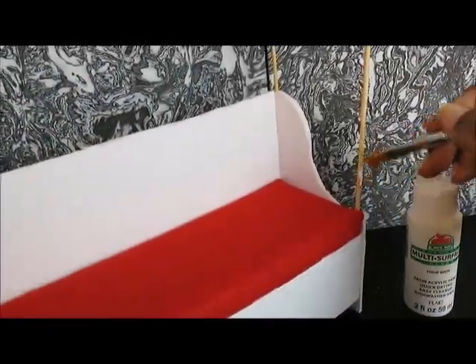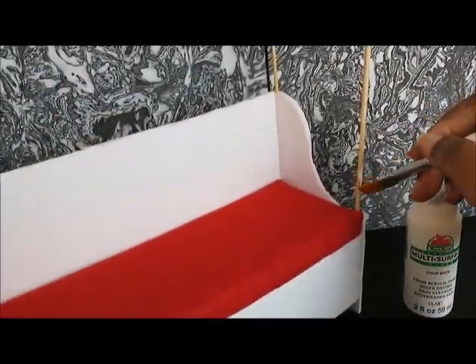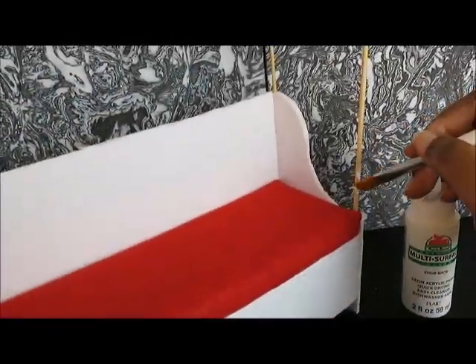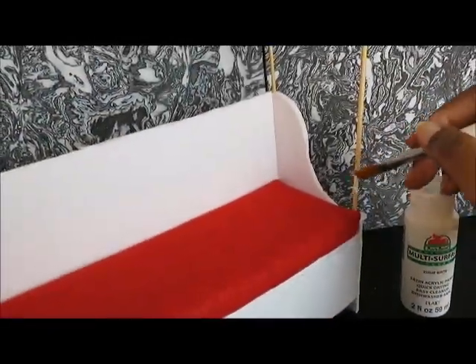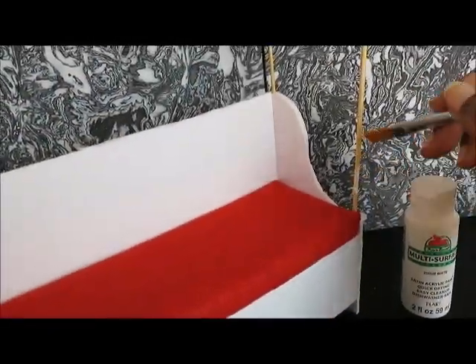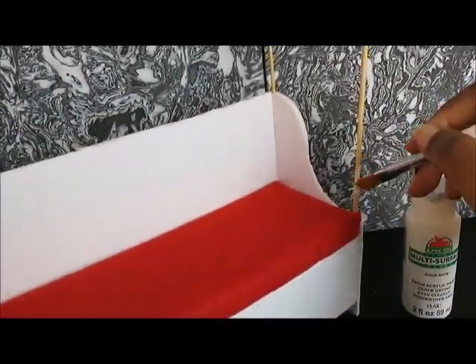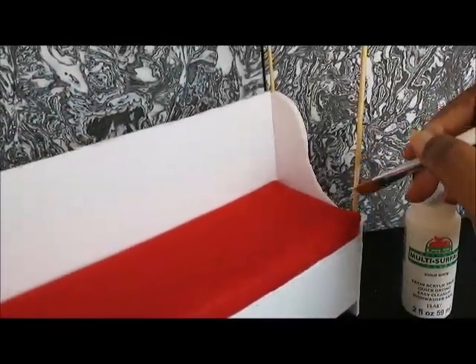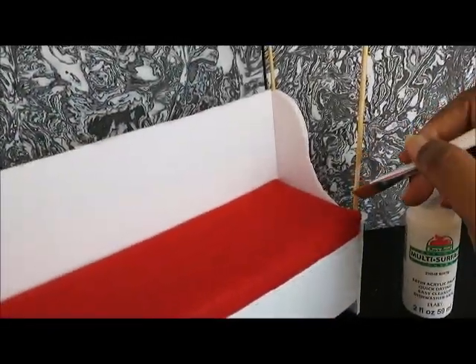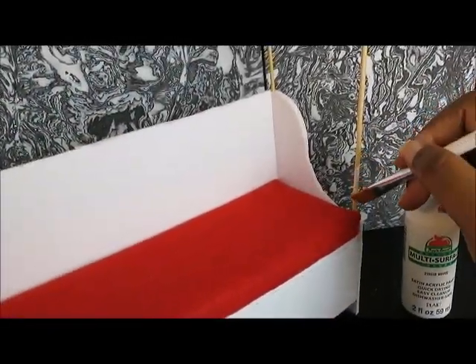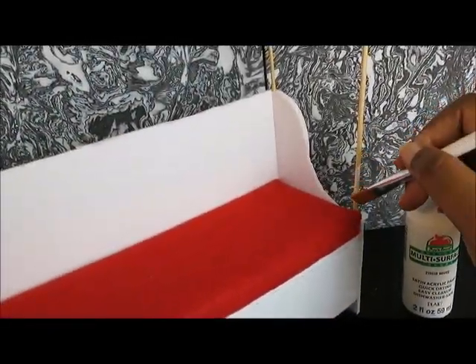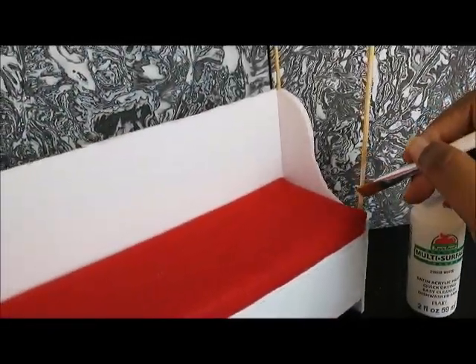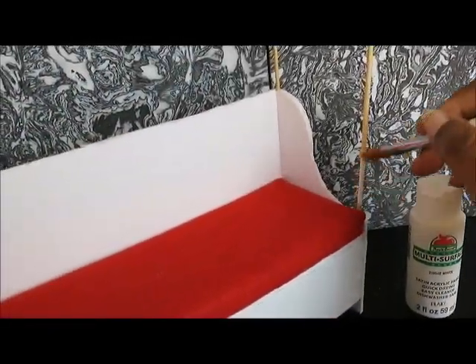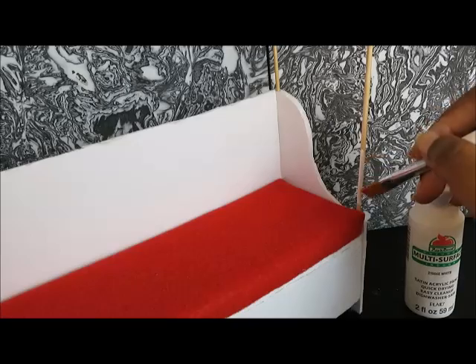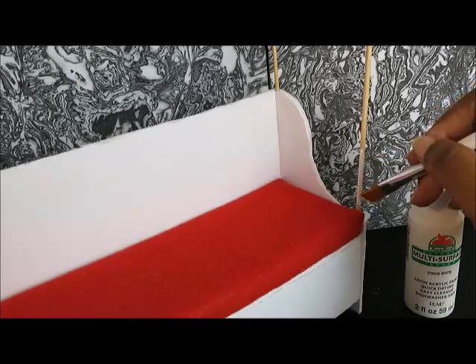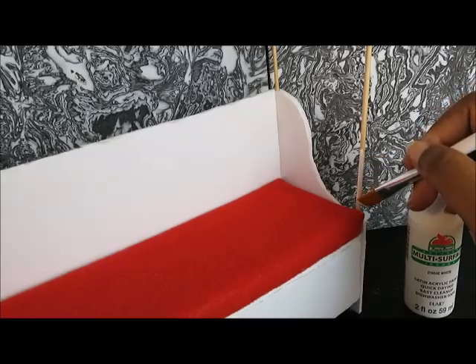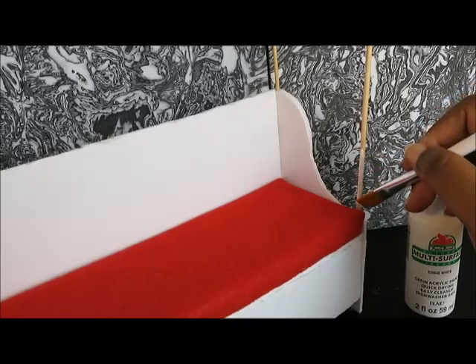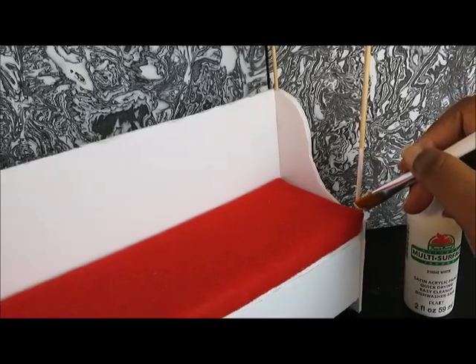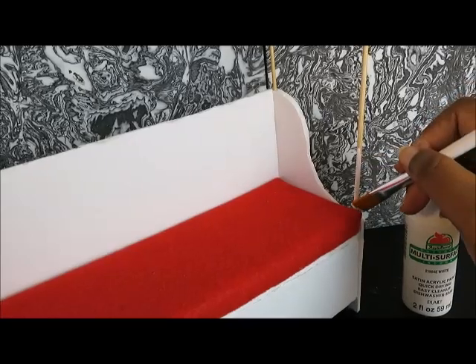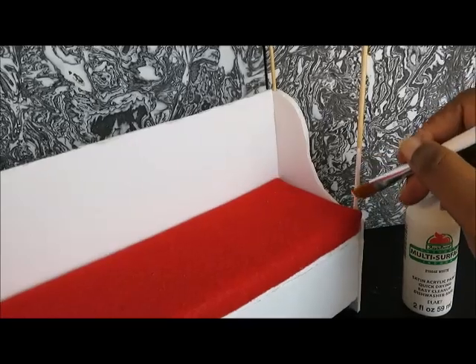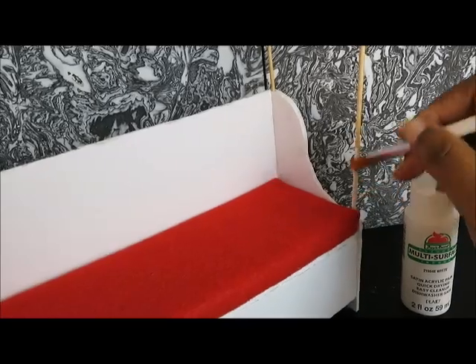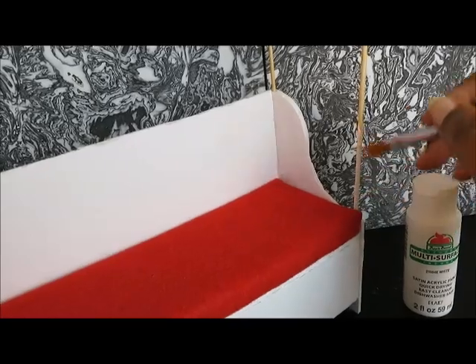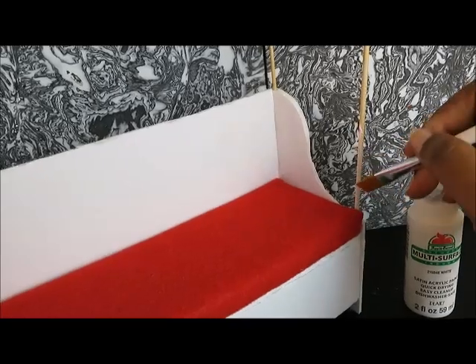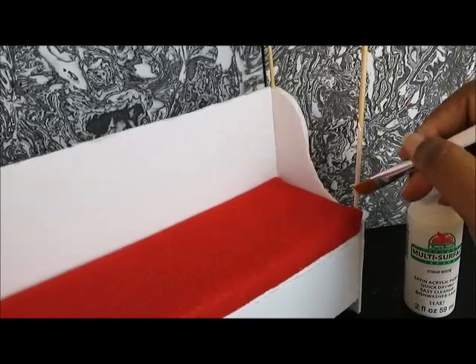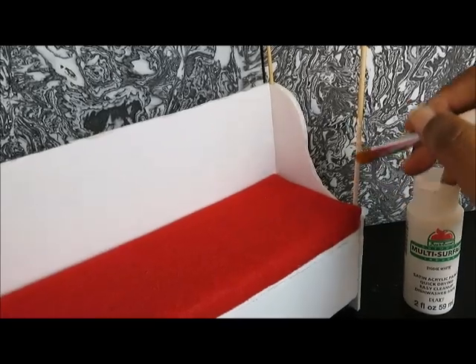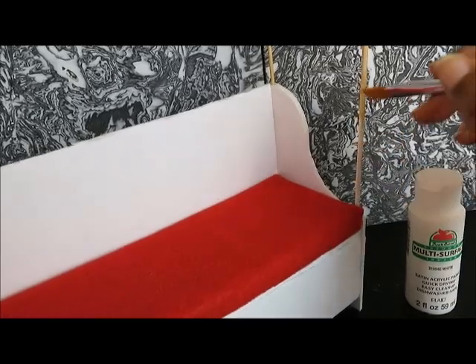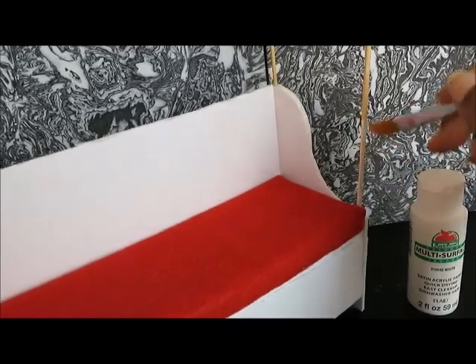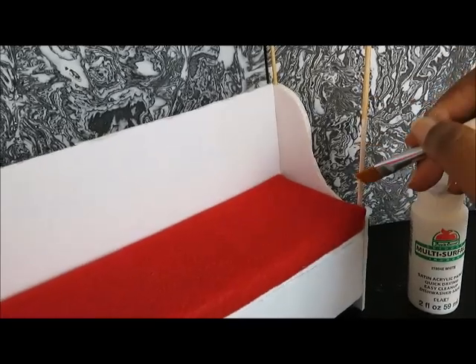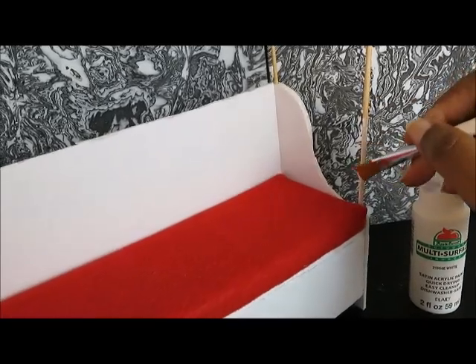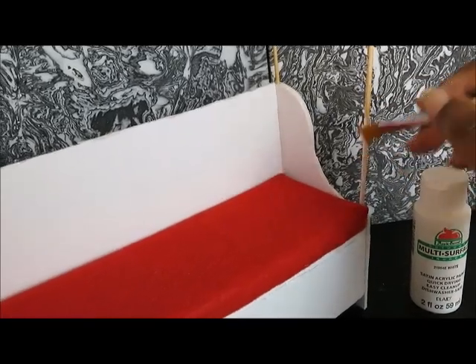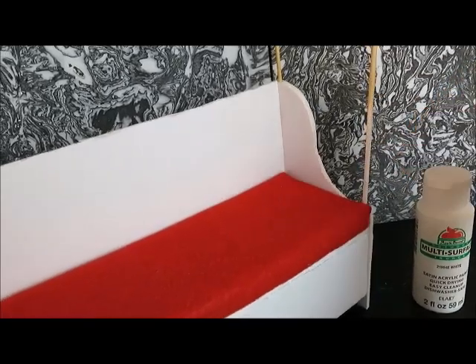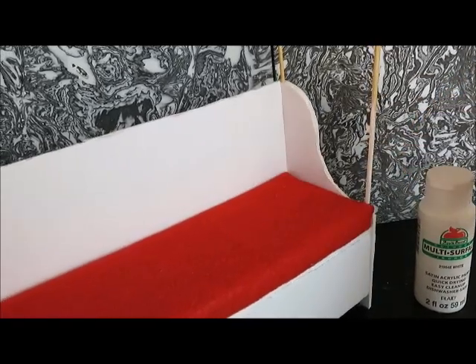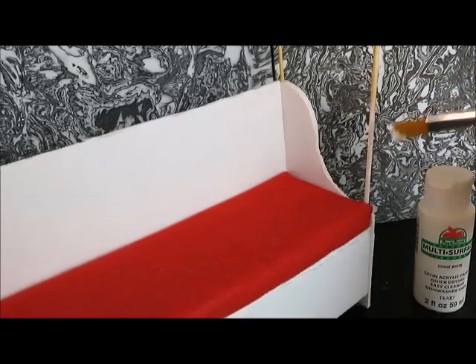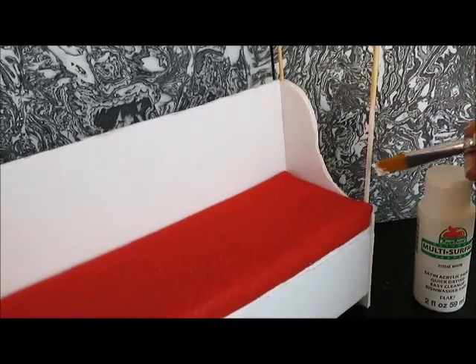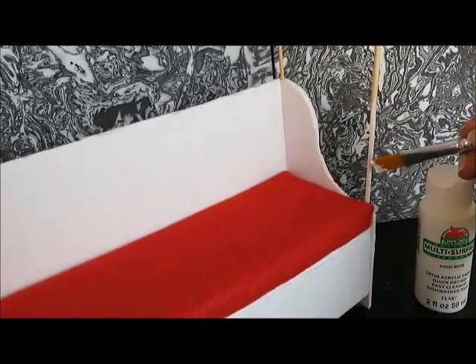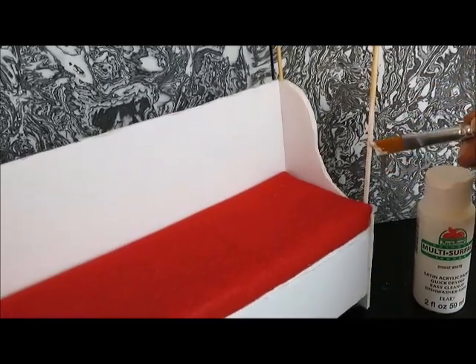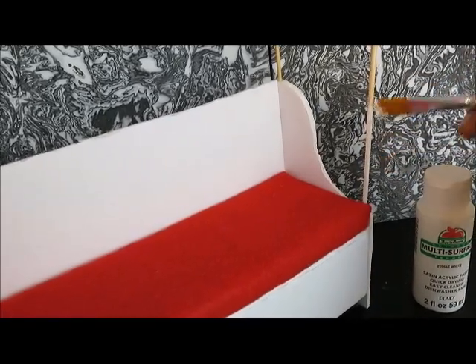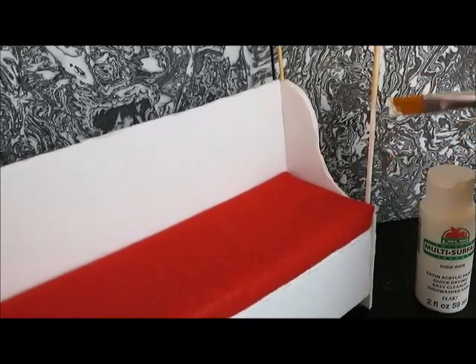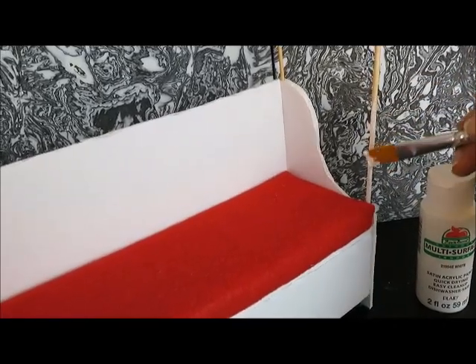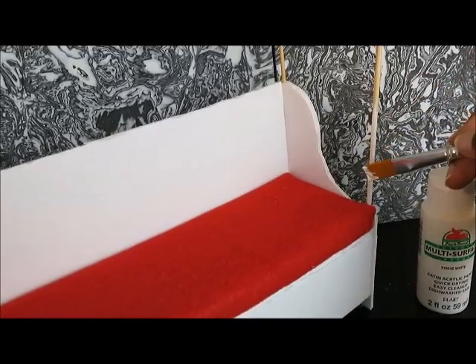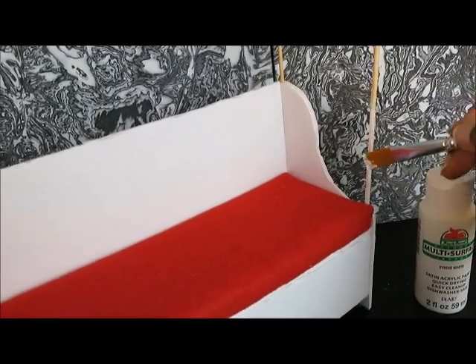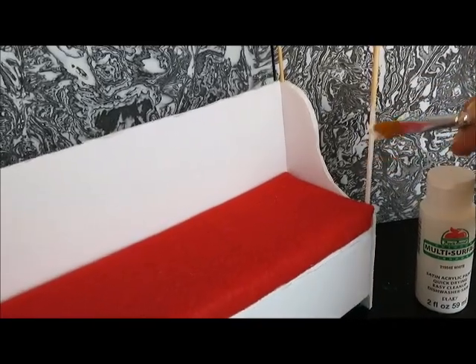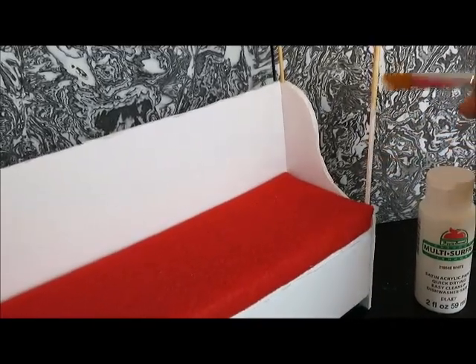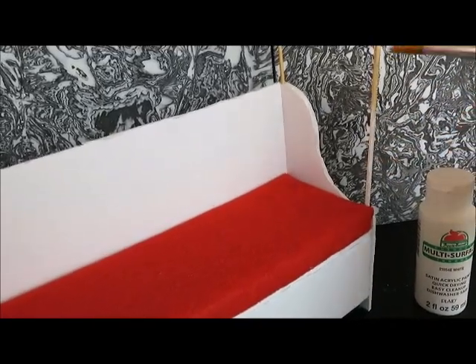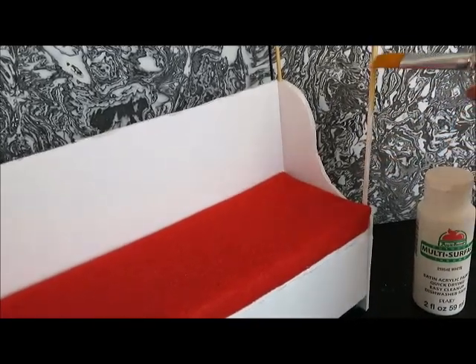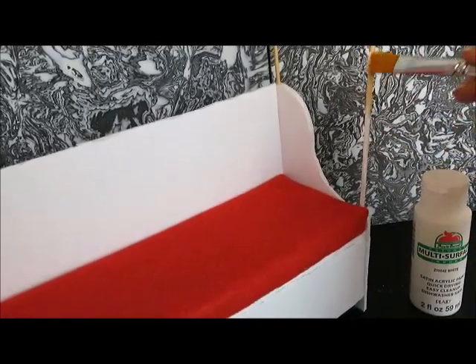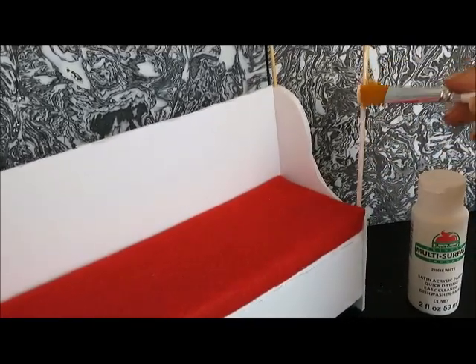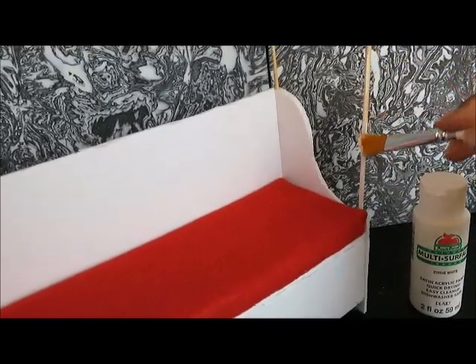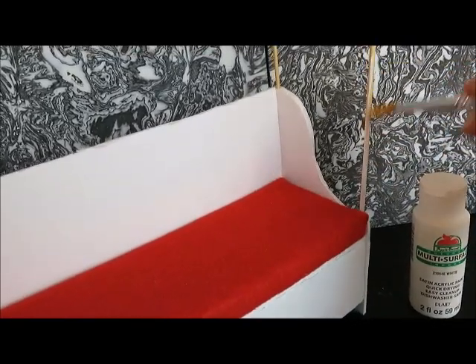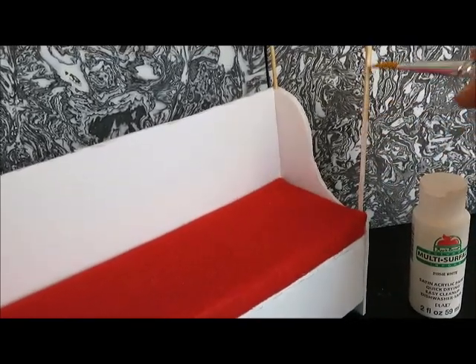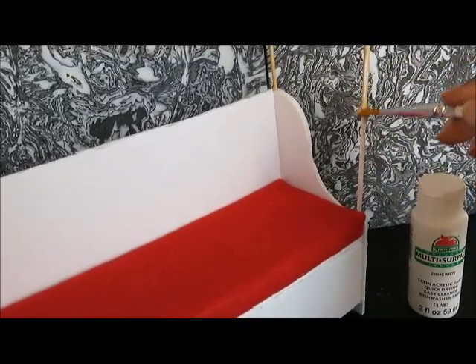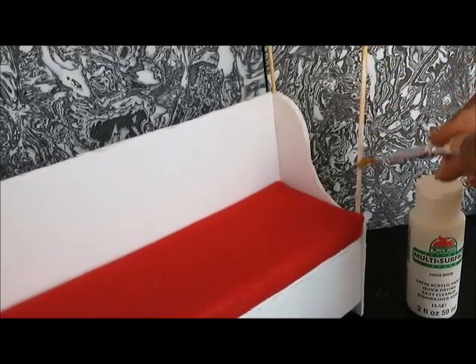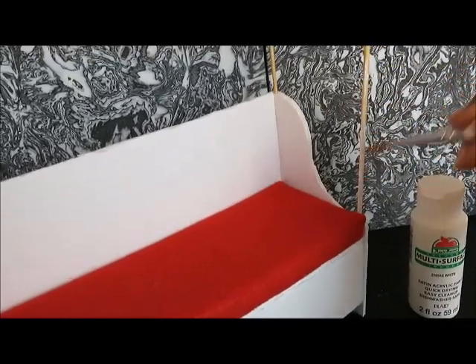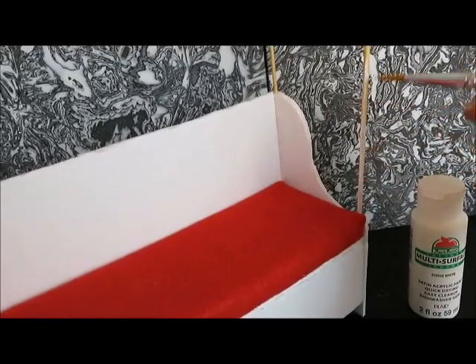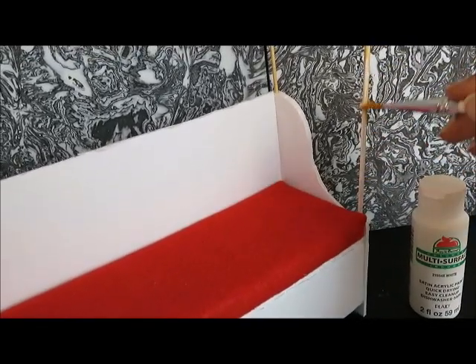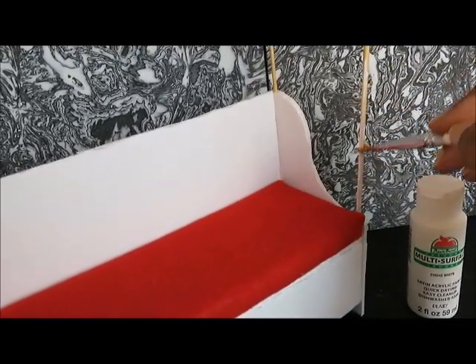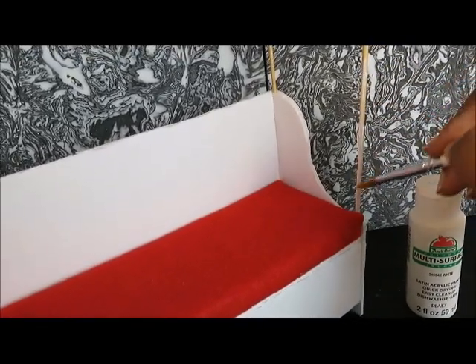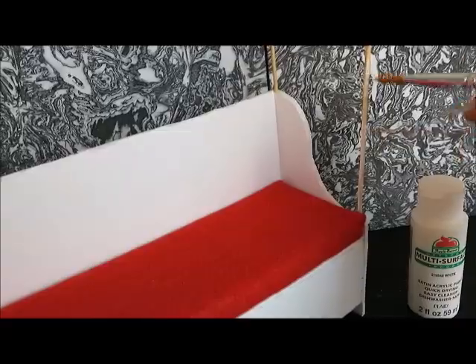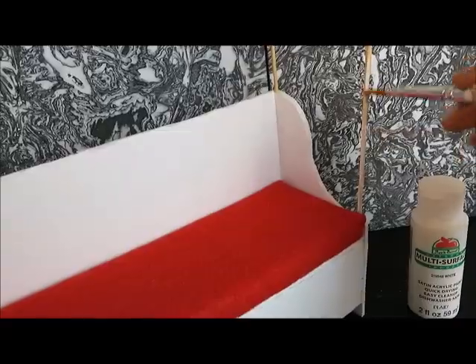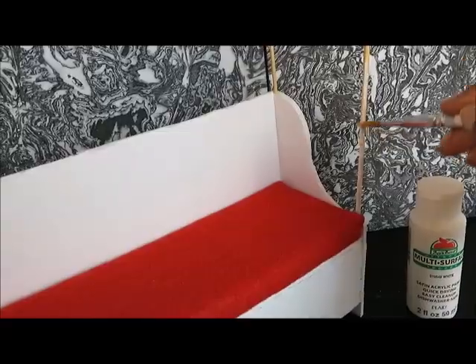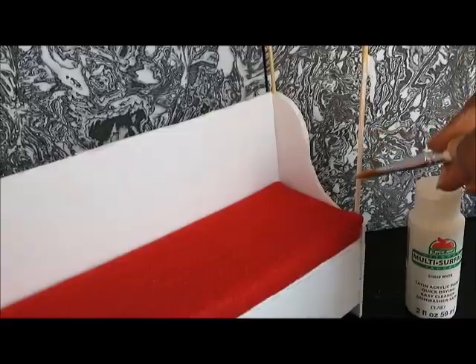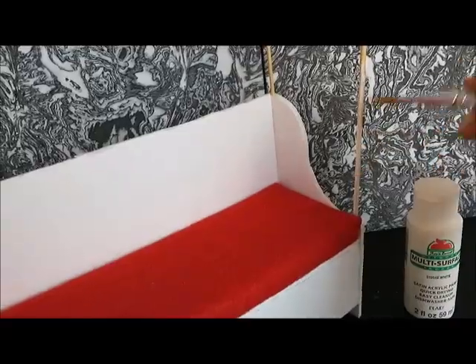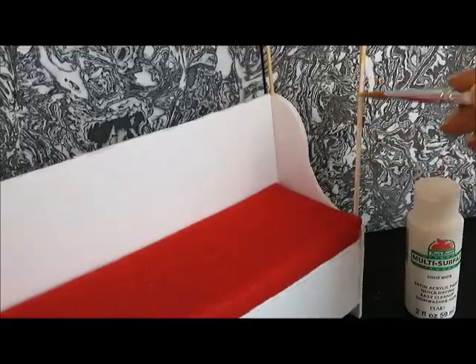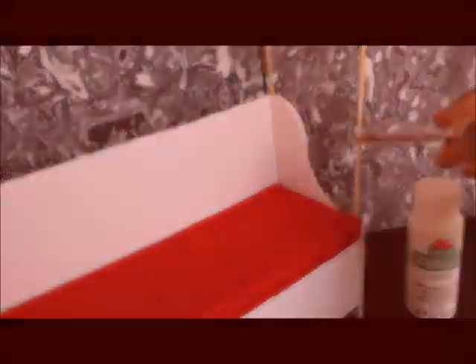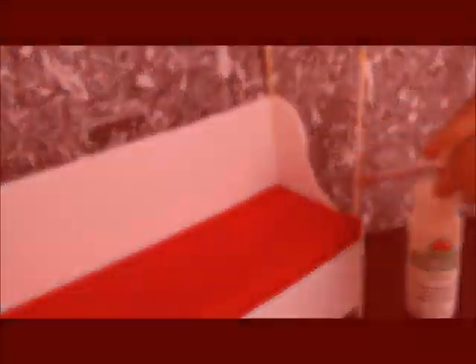From there we'll paint. You might want to remove the cushion first before you paint because we don't want to get any paint on the cushion.